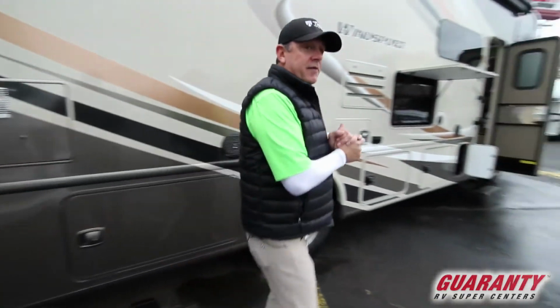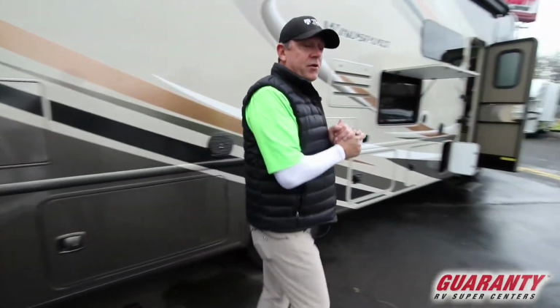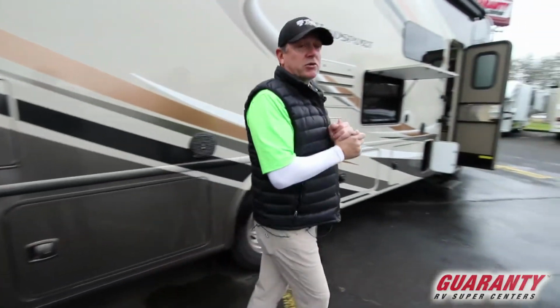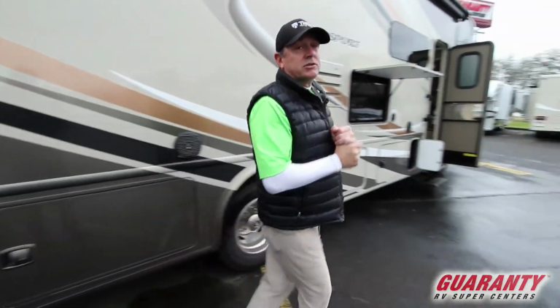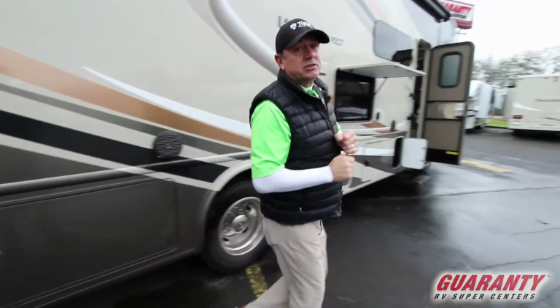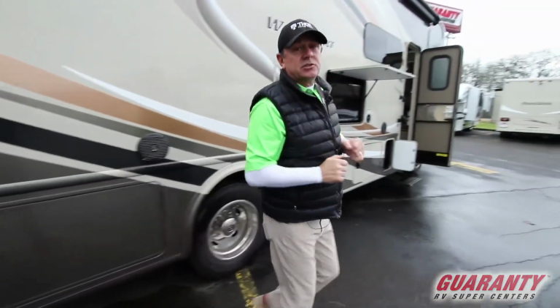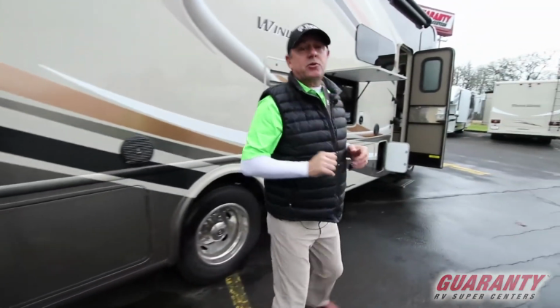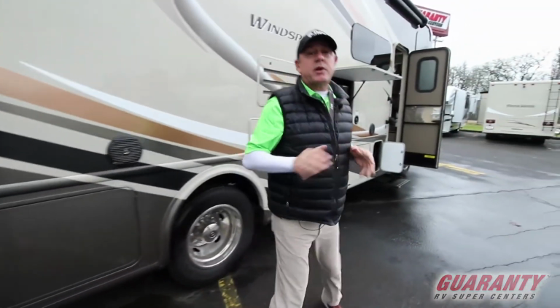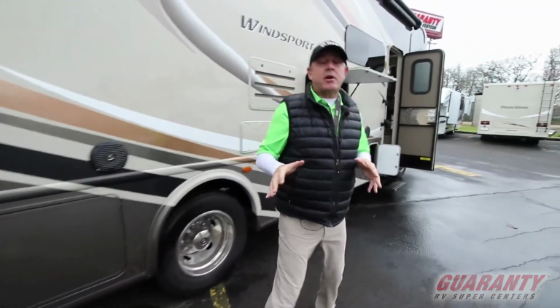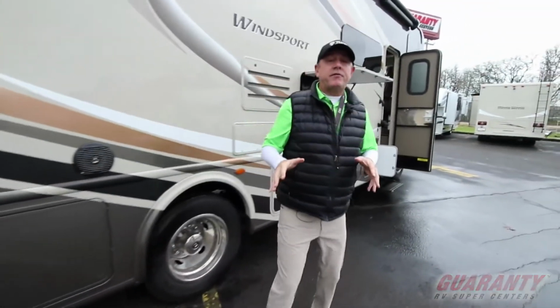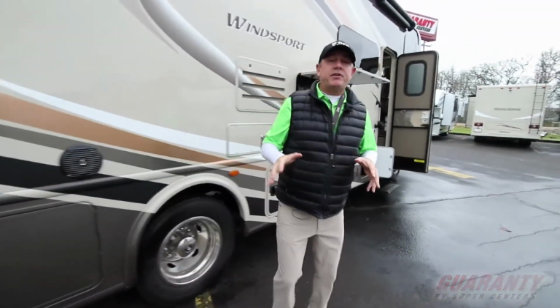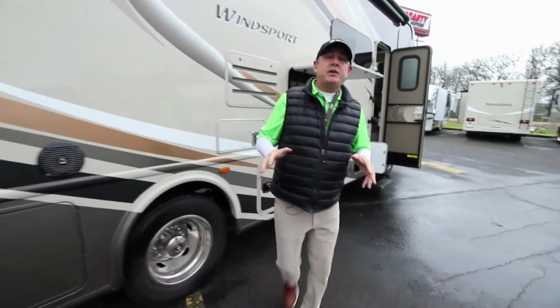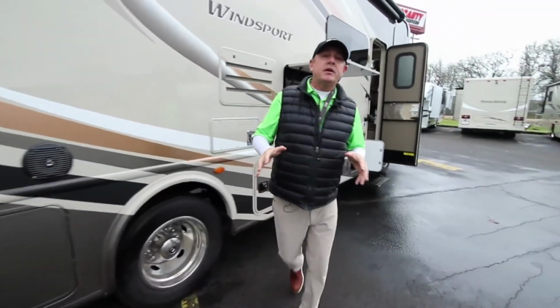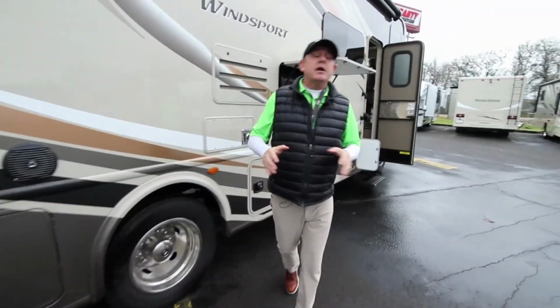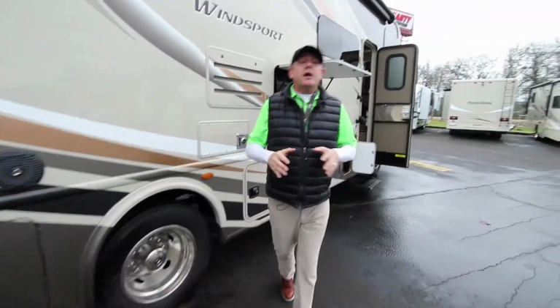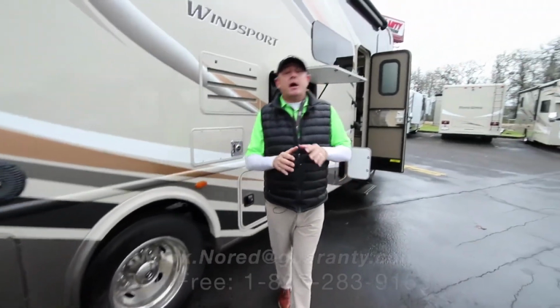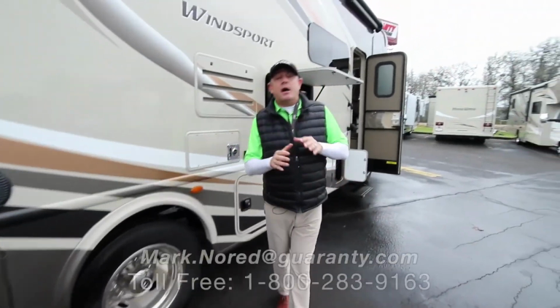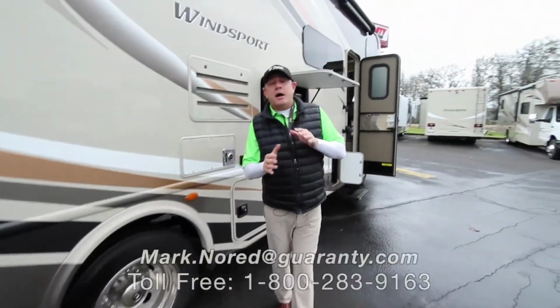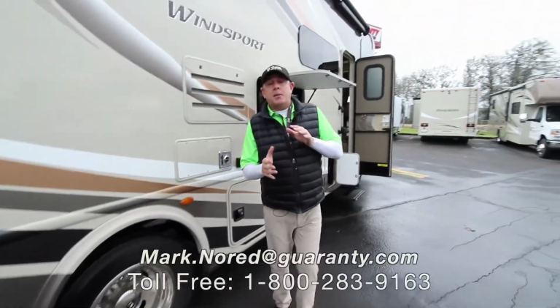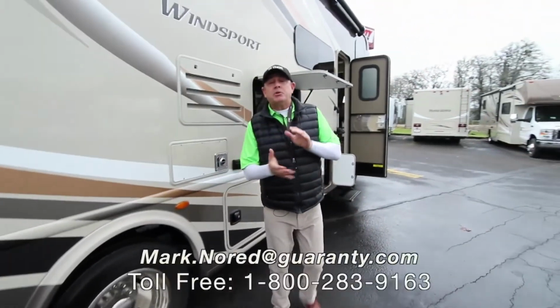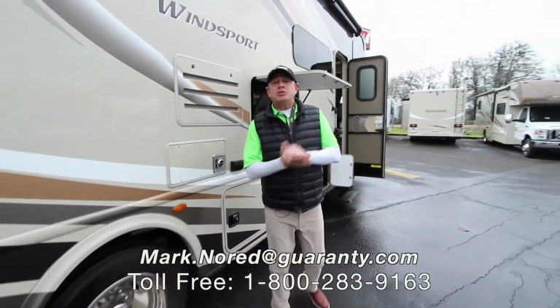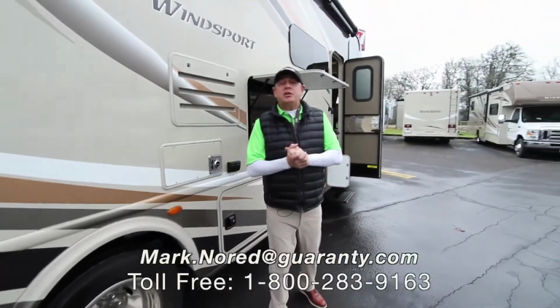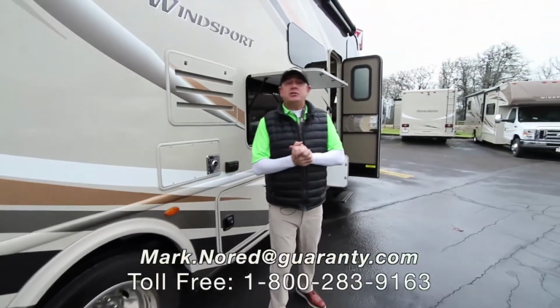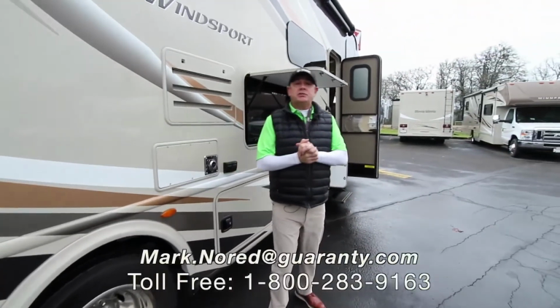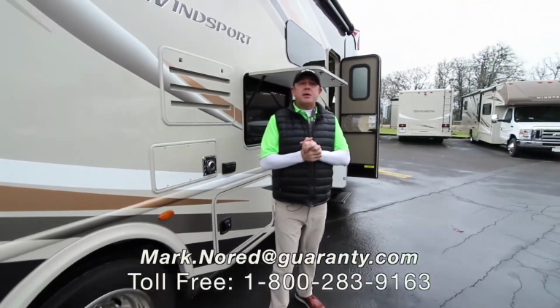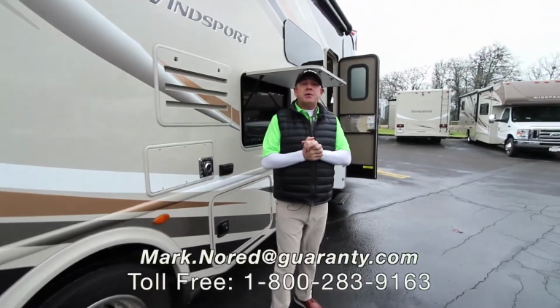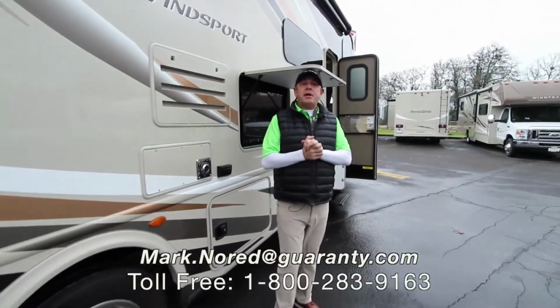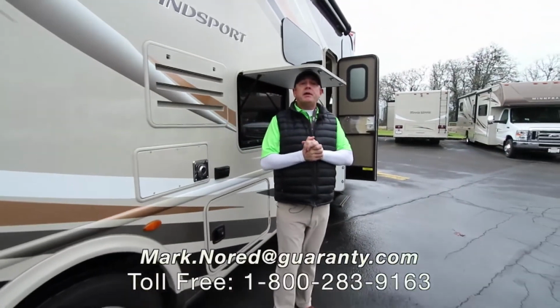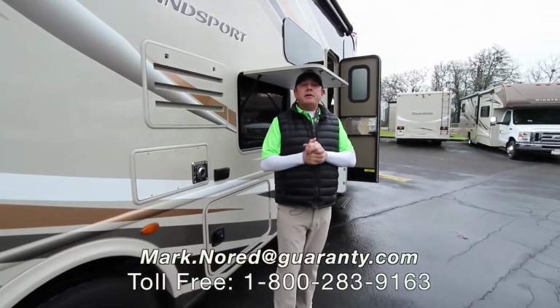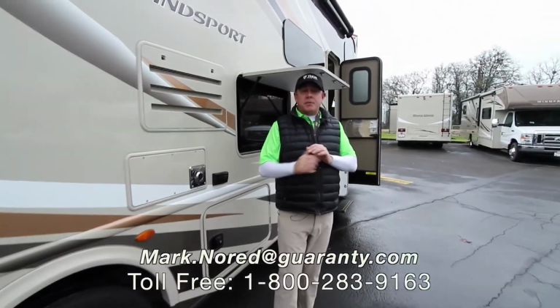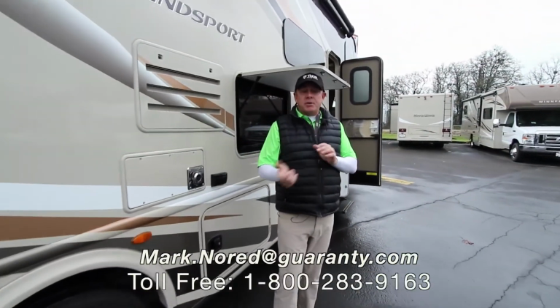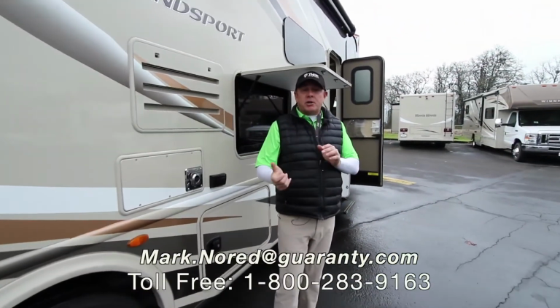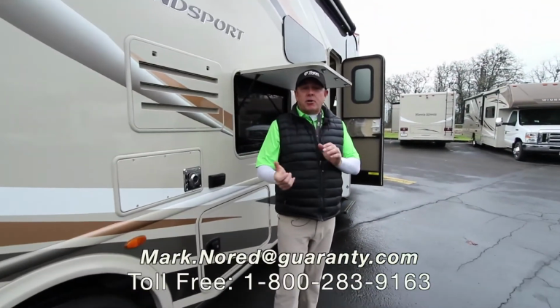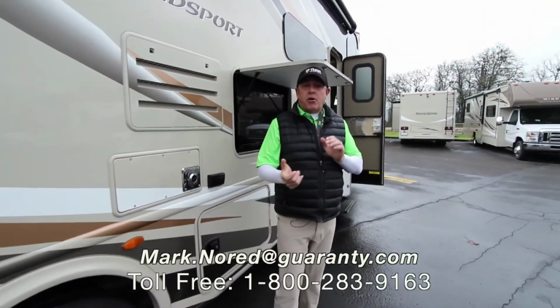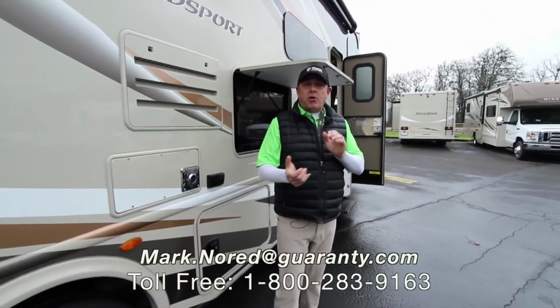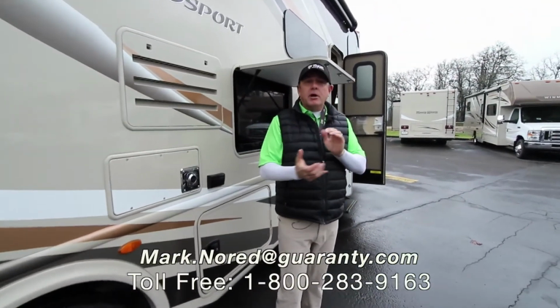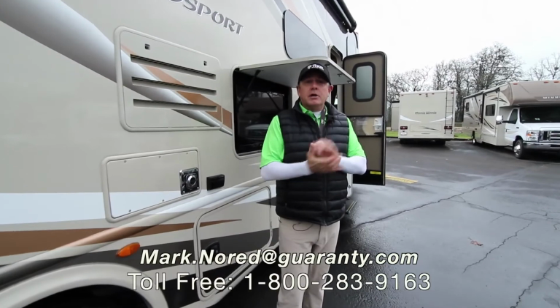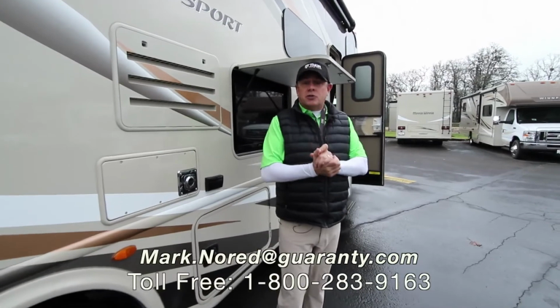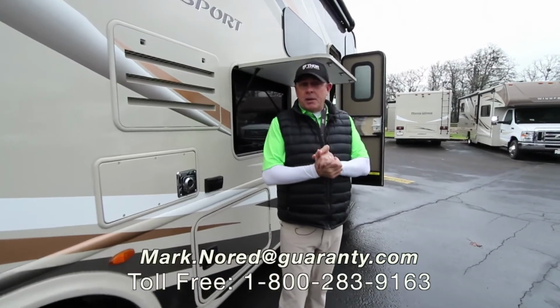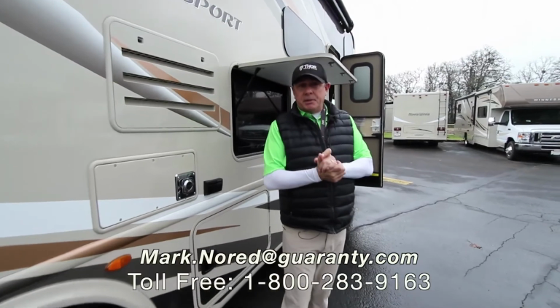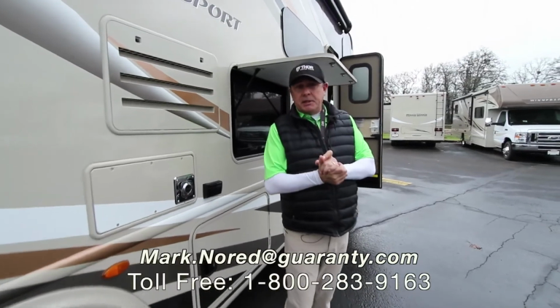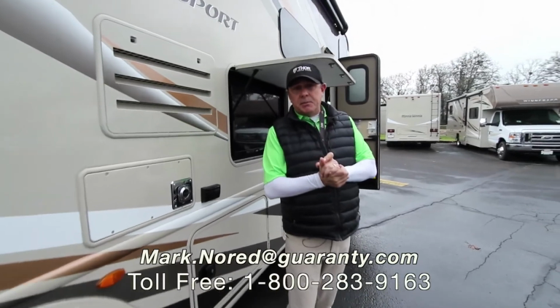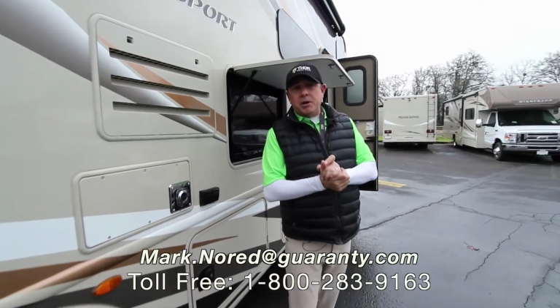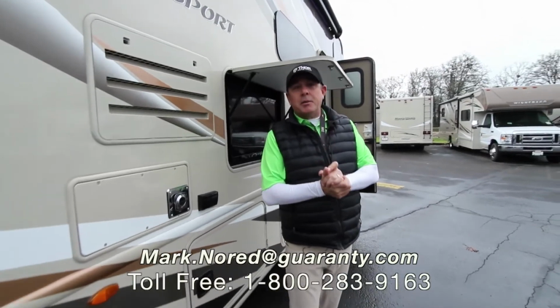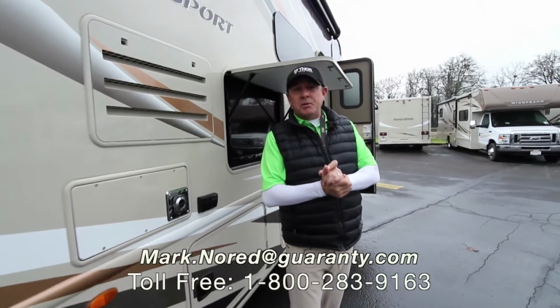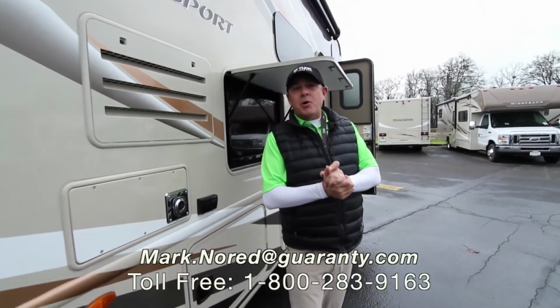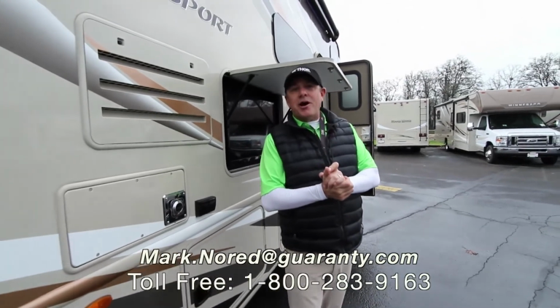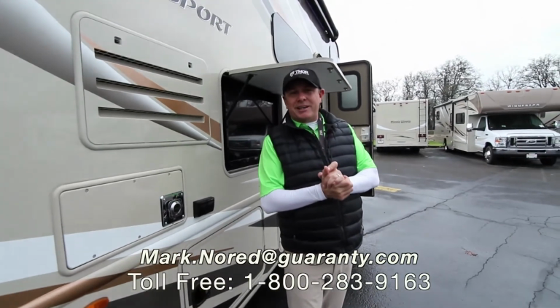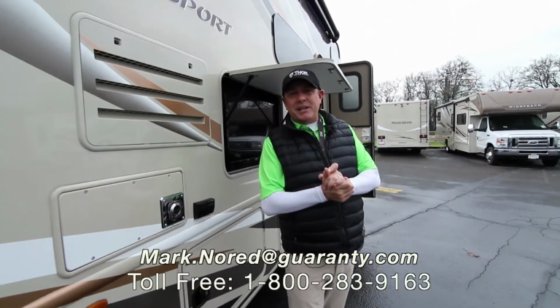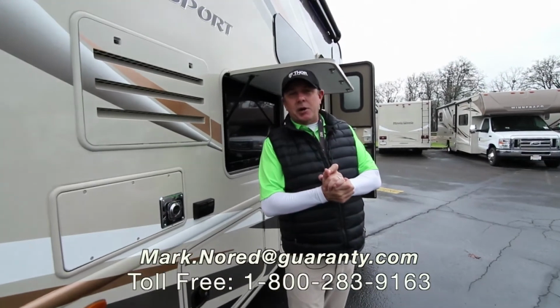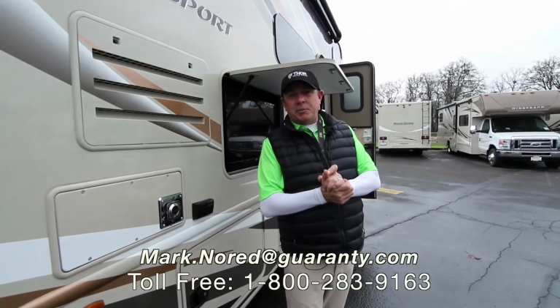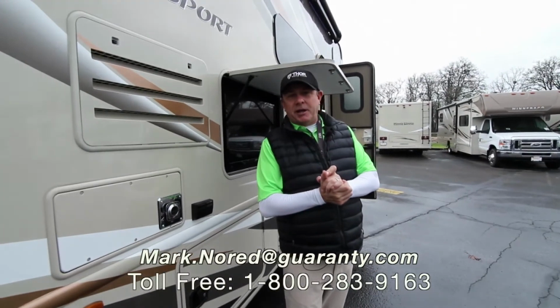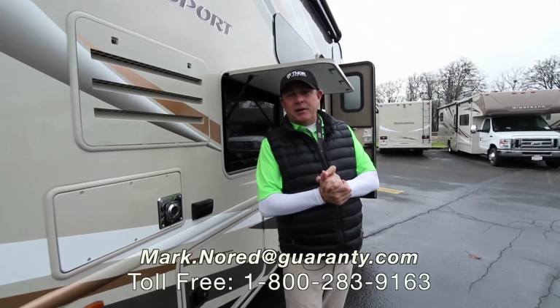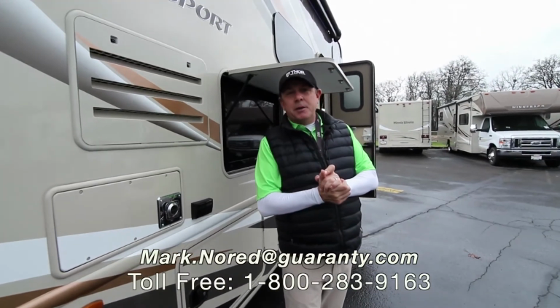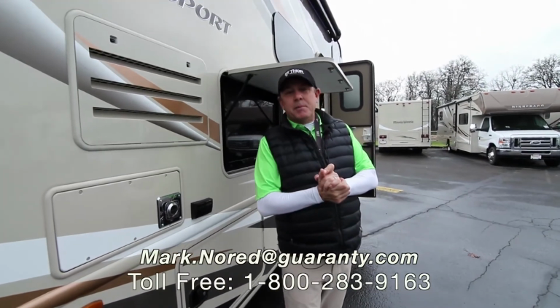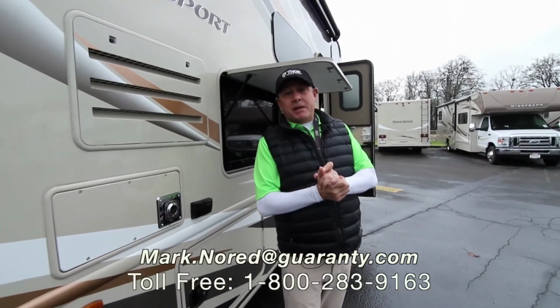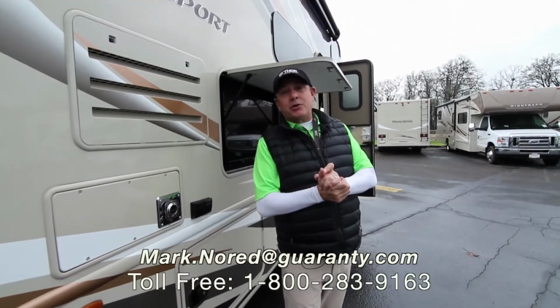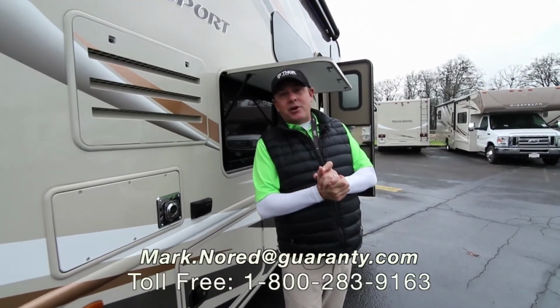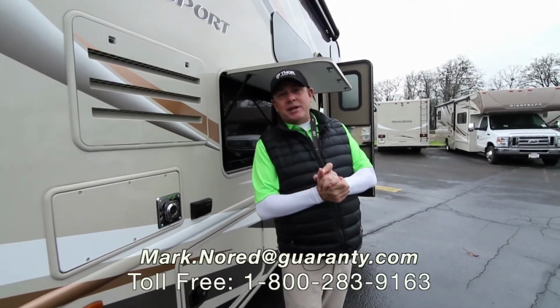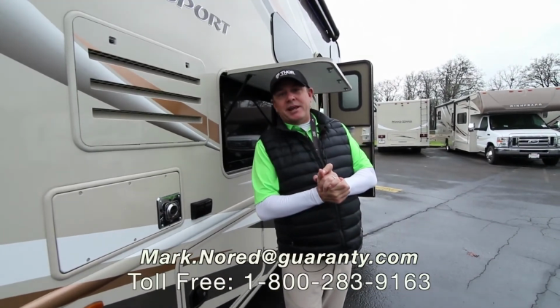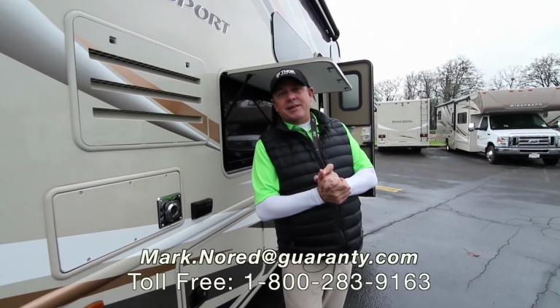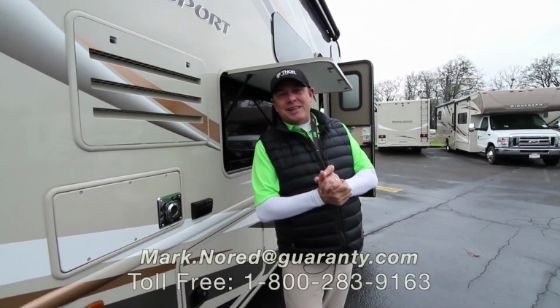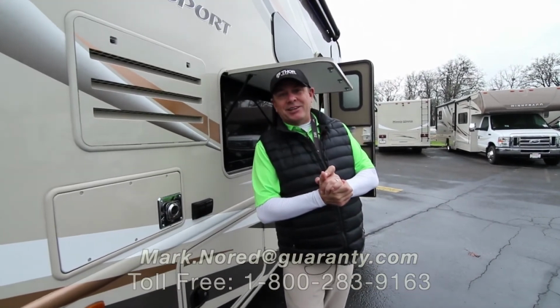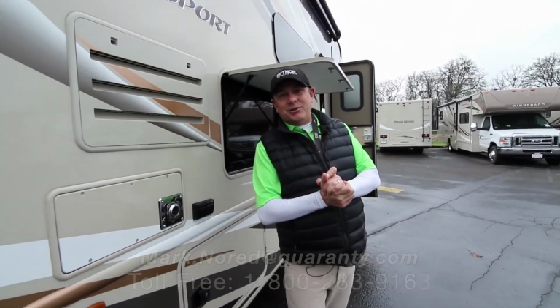Folks, this is a great RV. I appreciate your time today. Give me a call, drop me an email, let me know how I can help you. Make it a great day. Thank you.